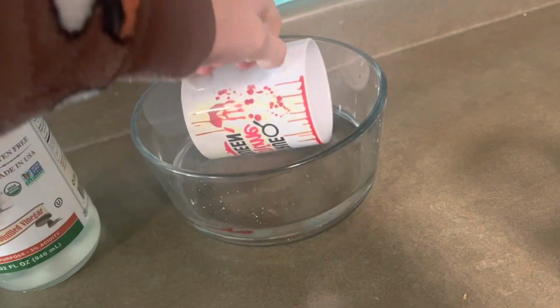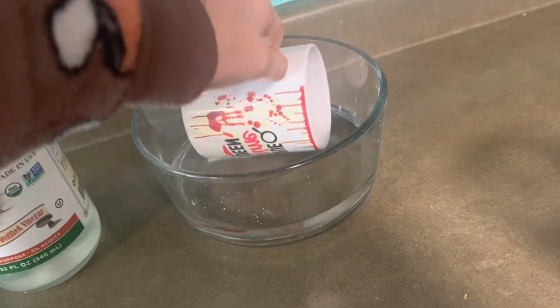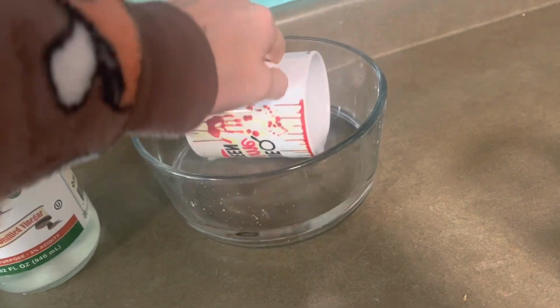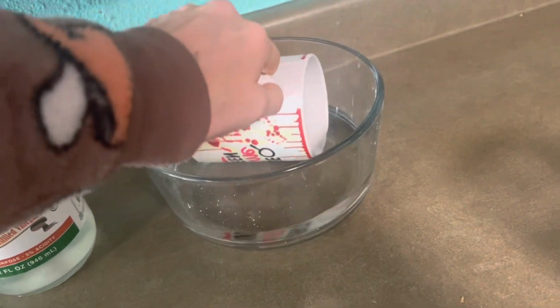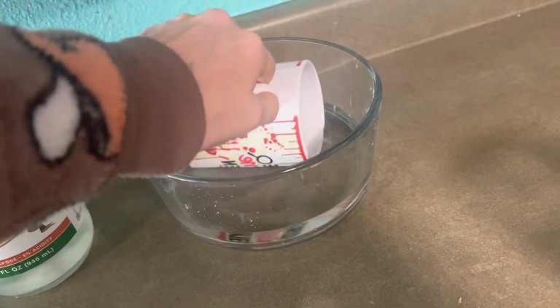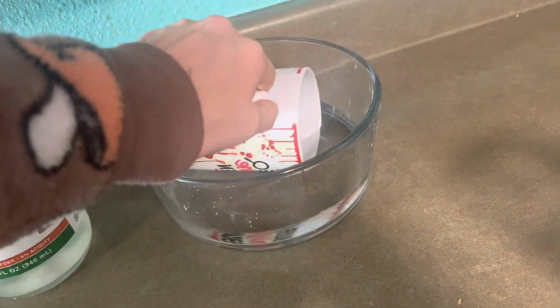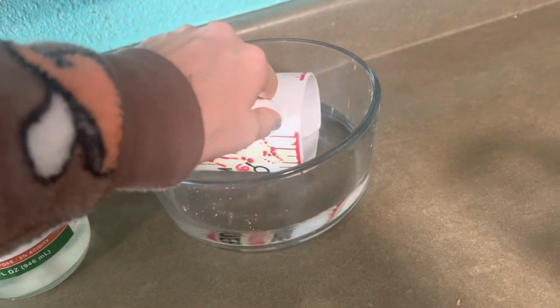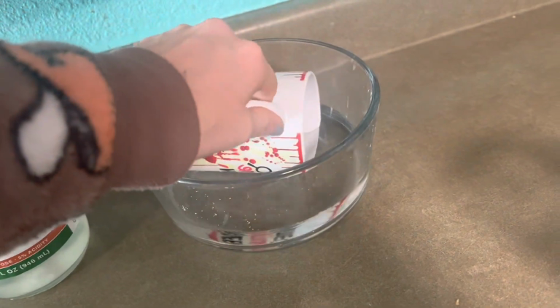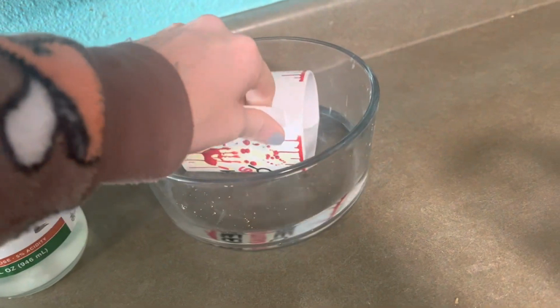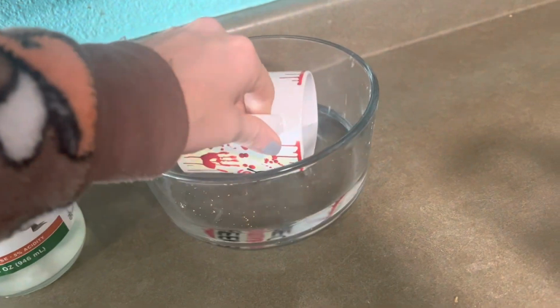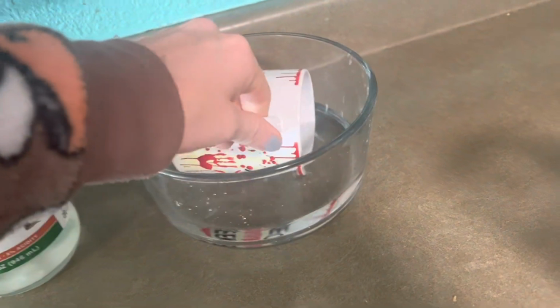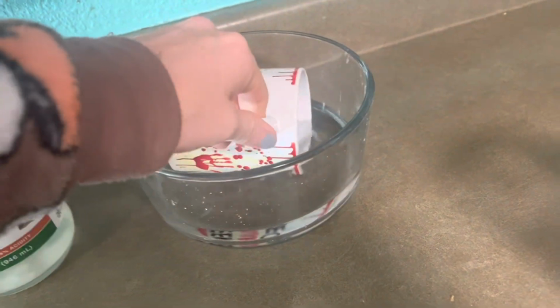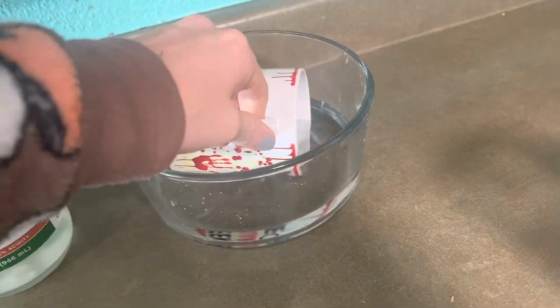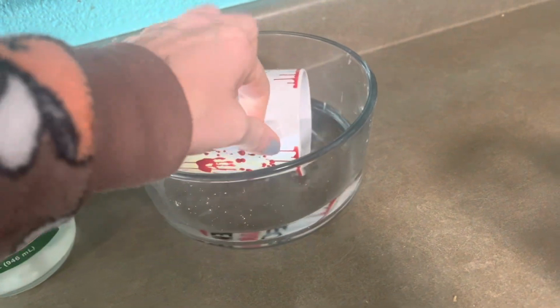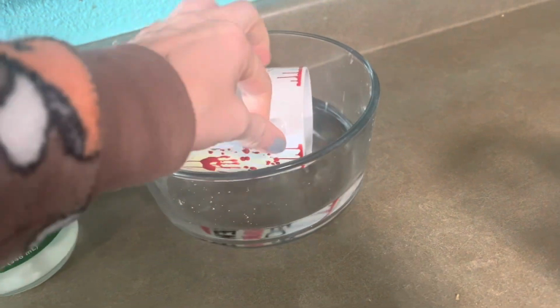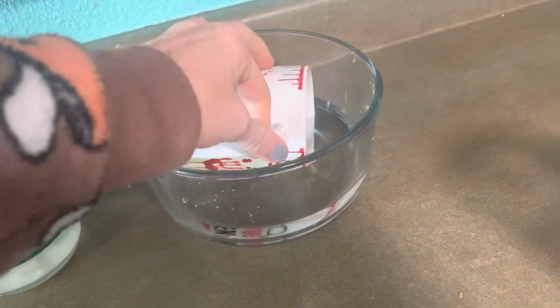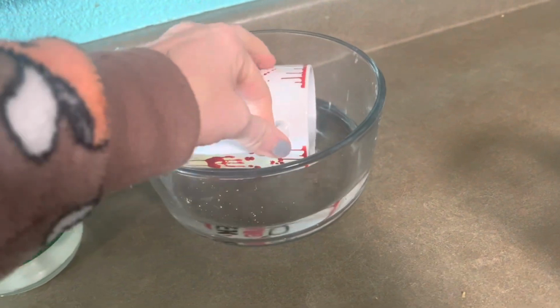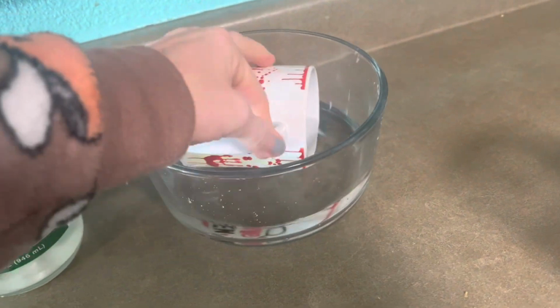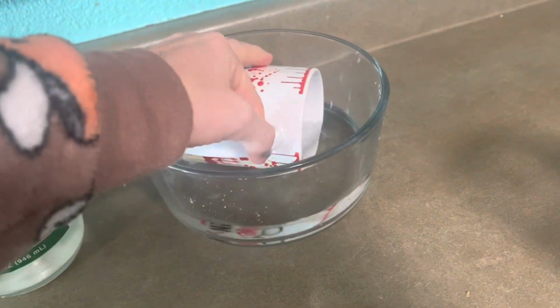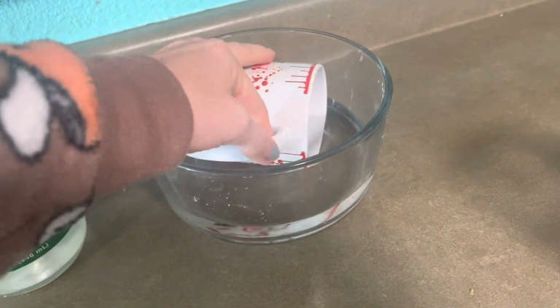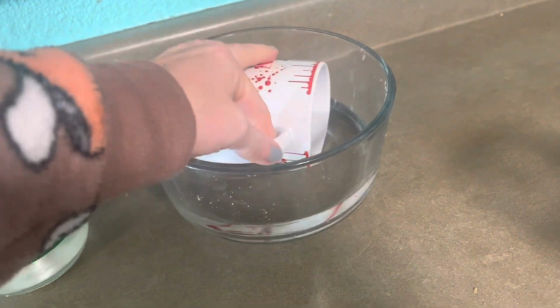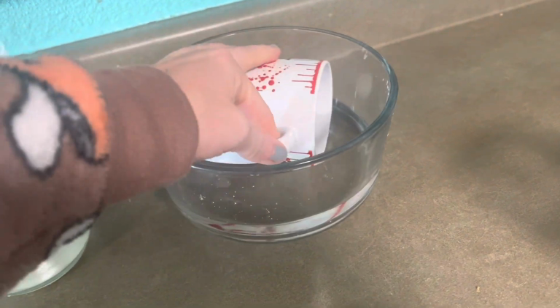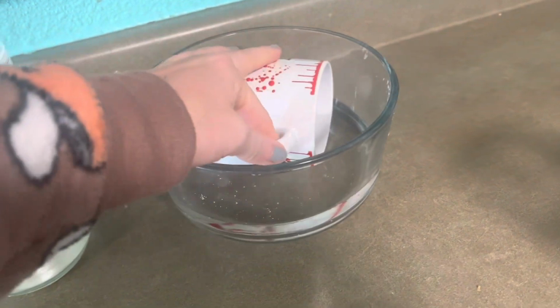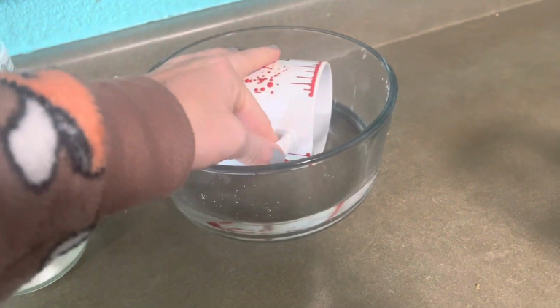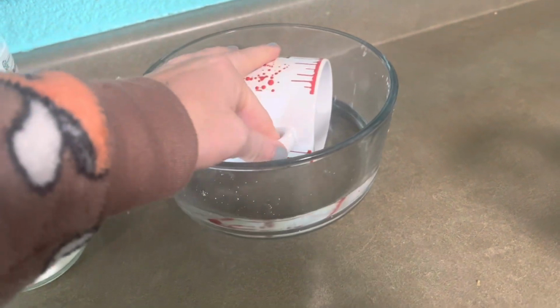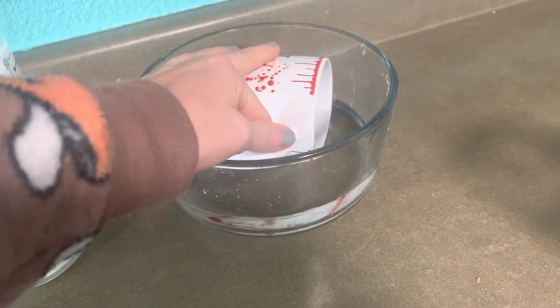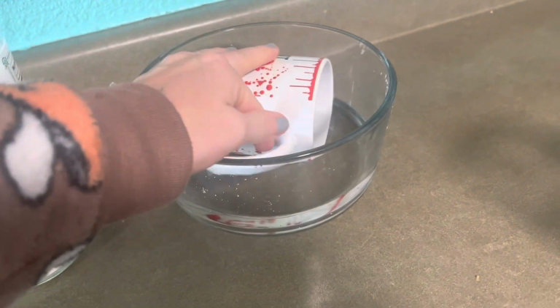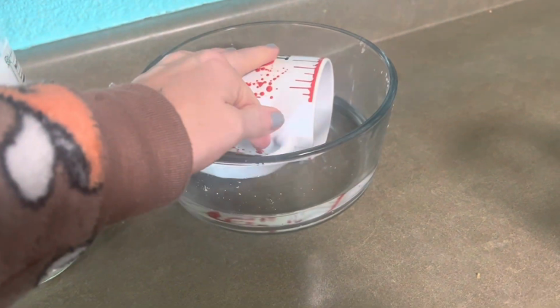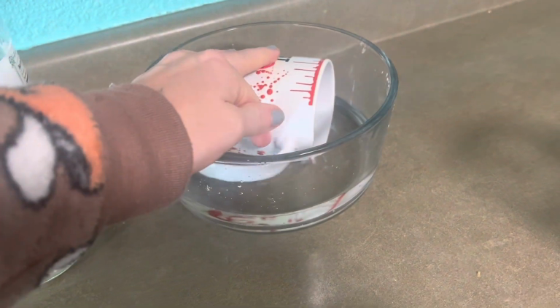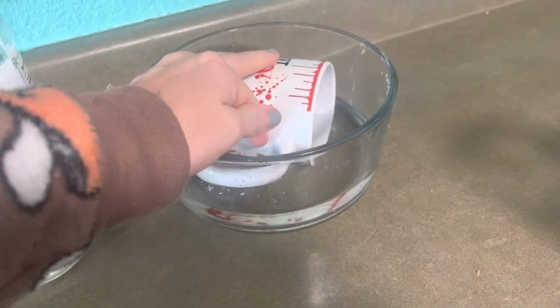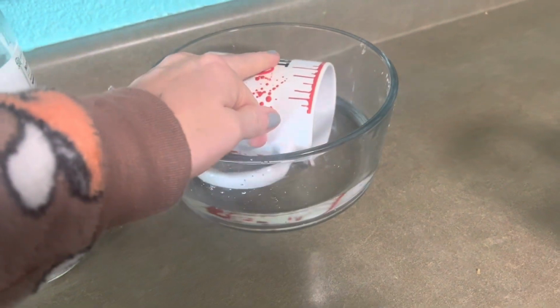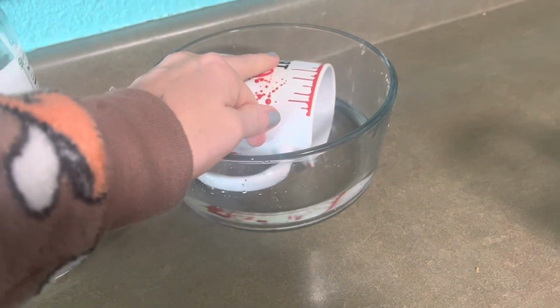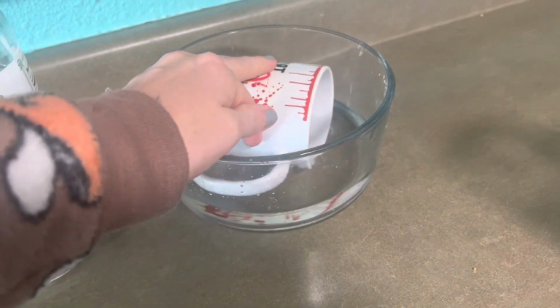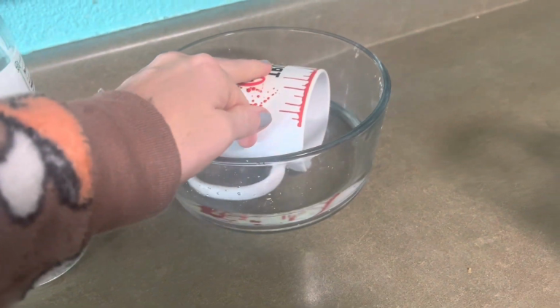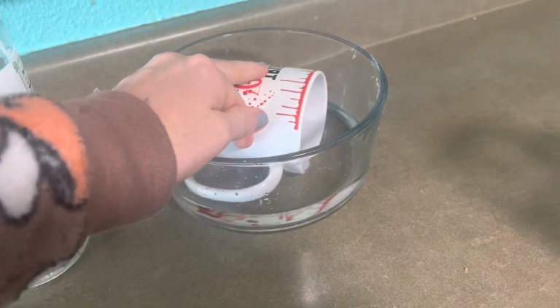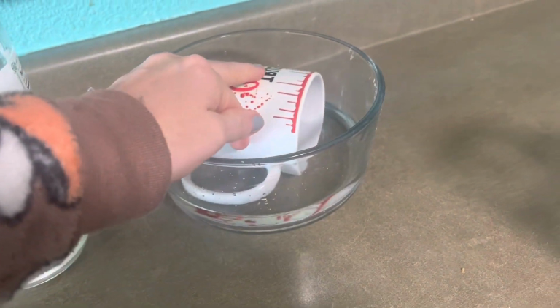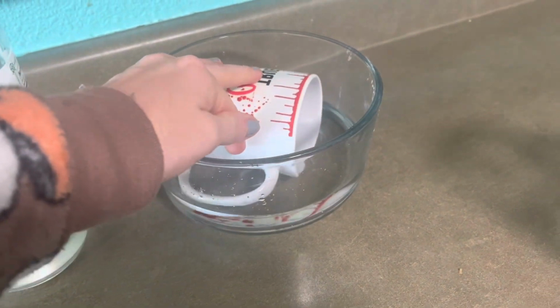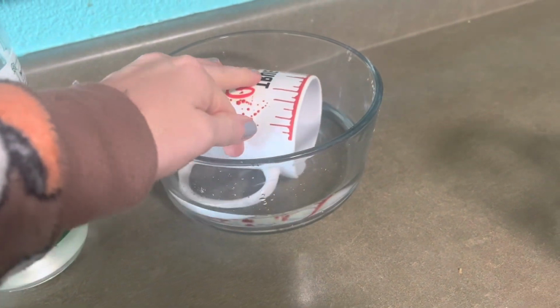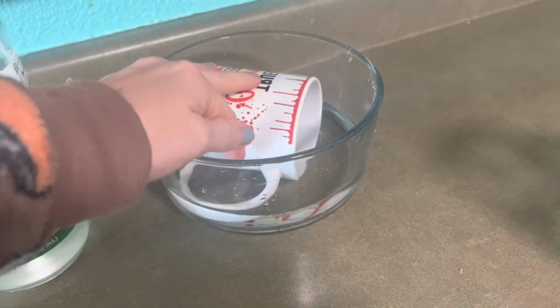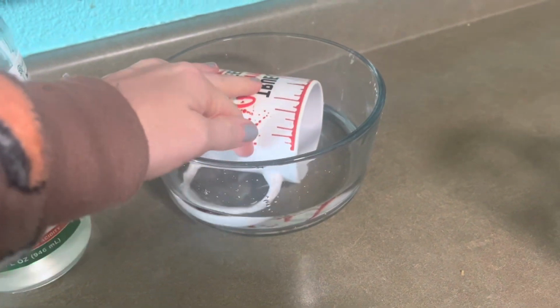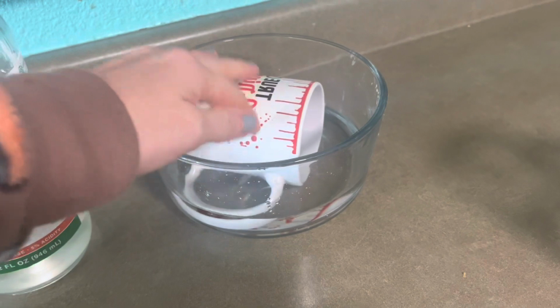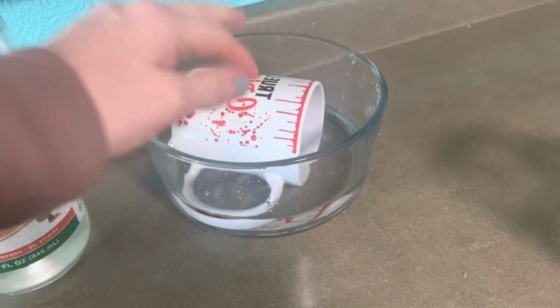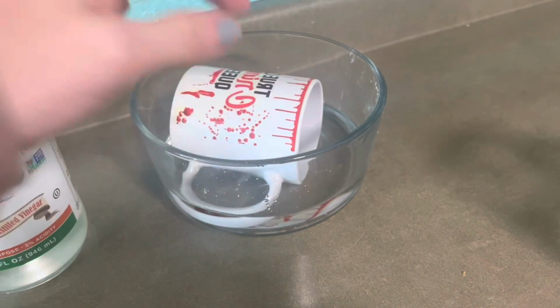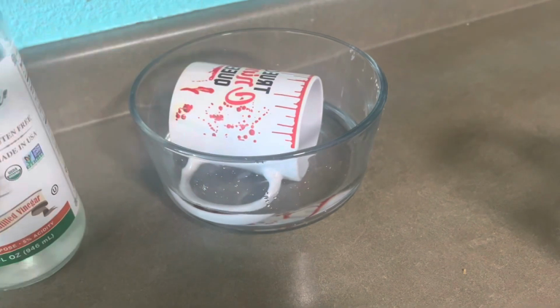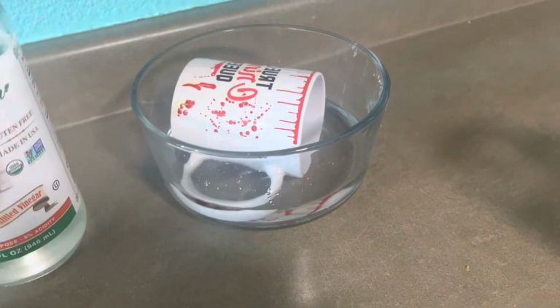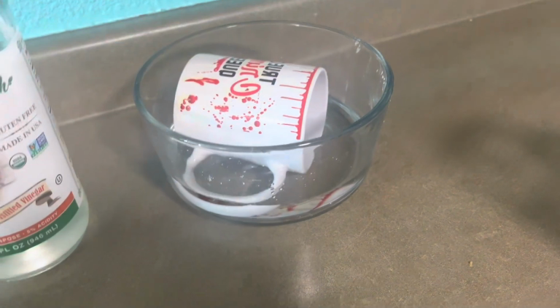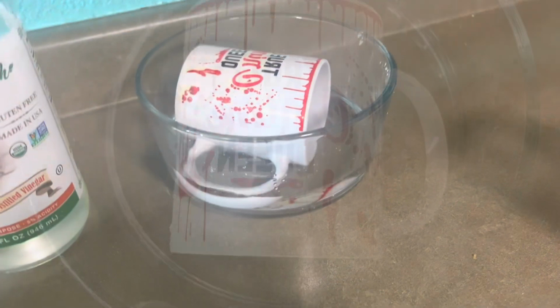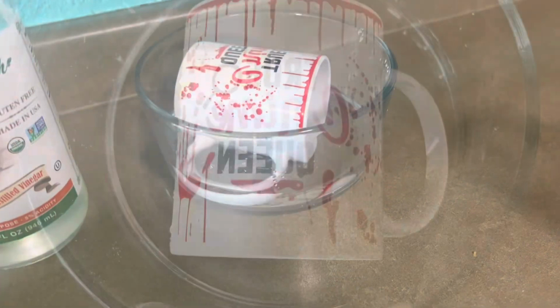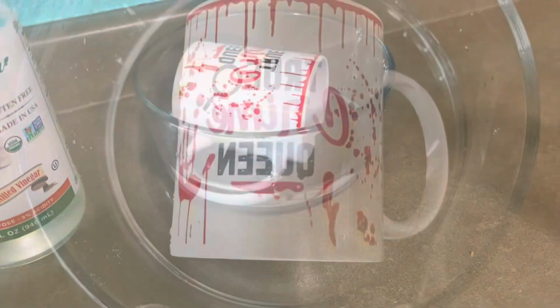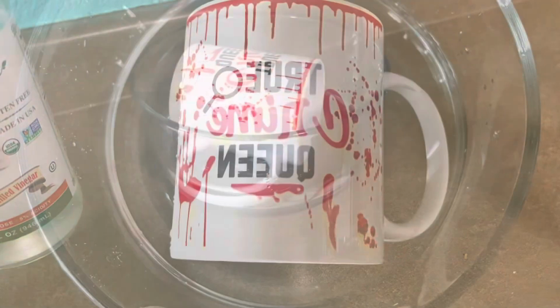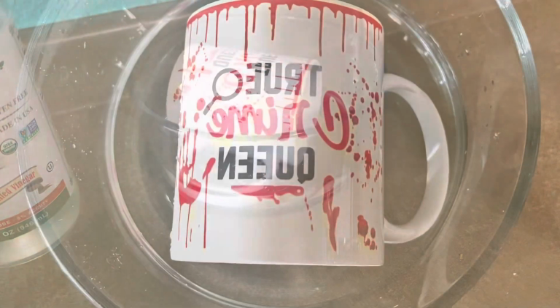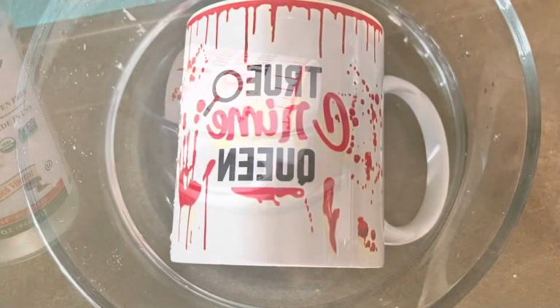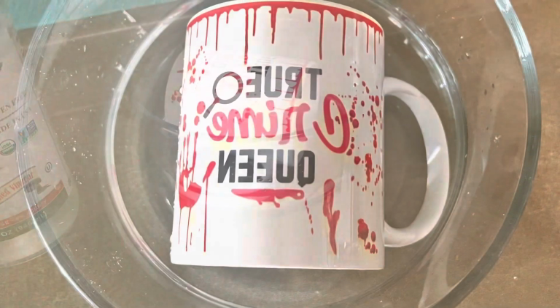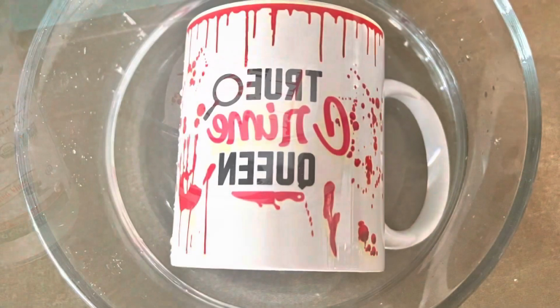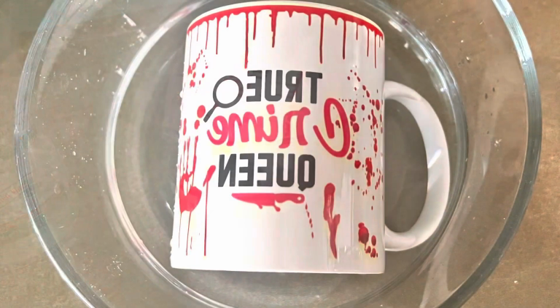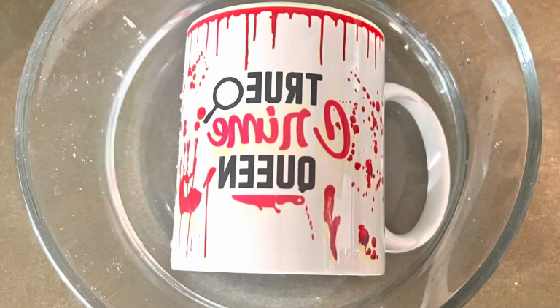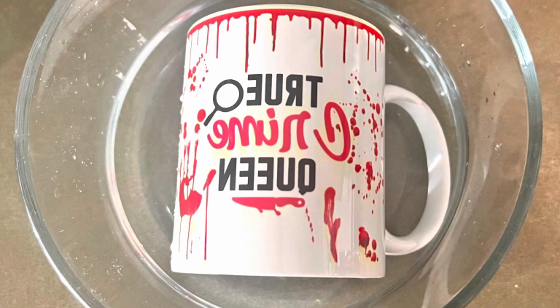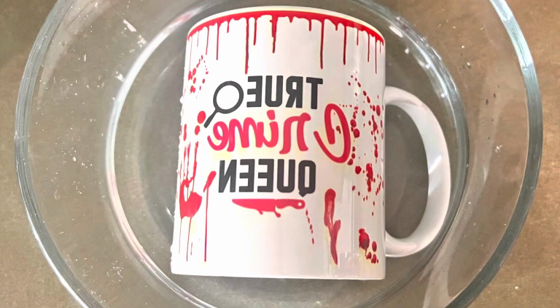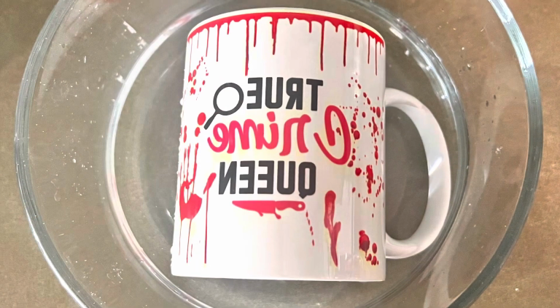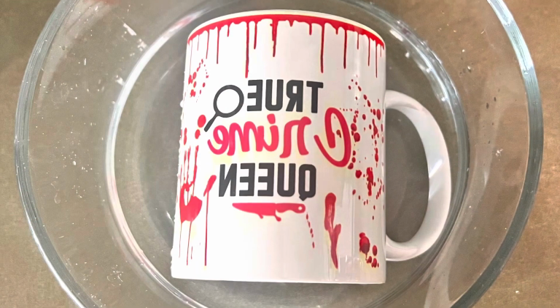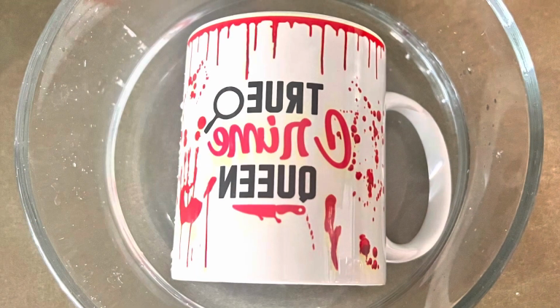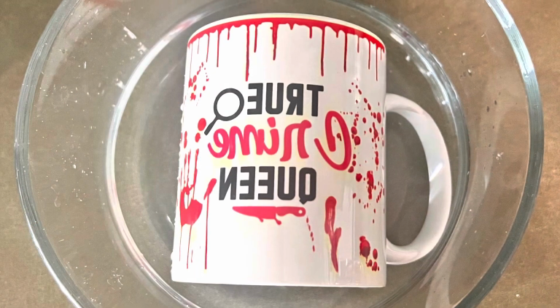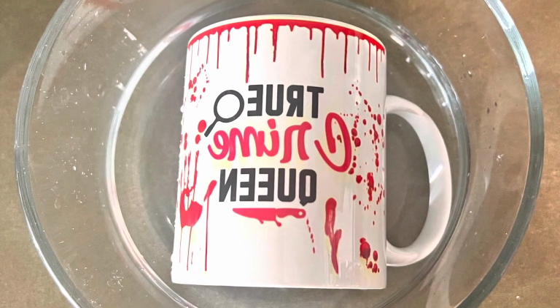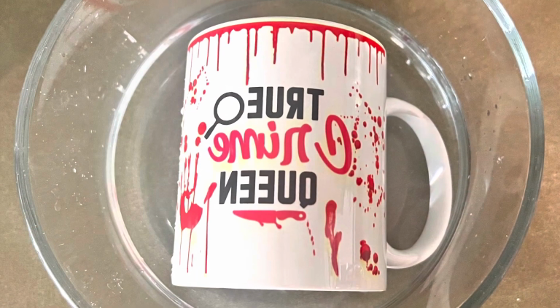Put your cup in for at least a half hour — that's what I was reading. So we're just going to let this sit for a while.